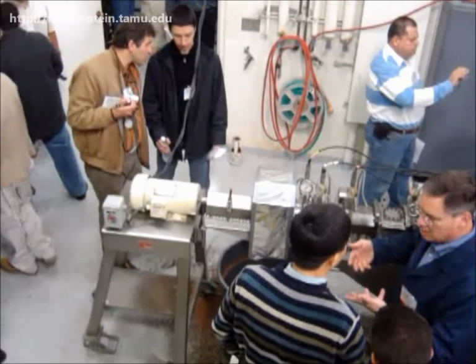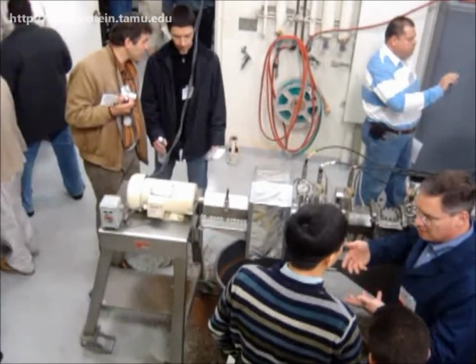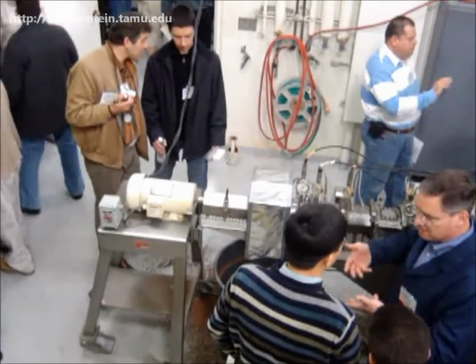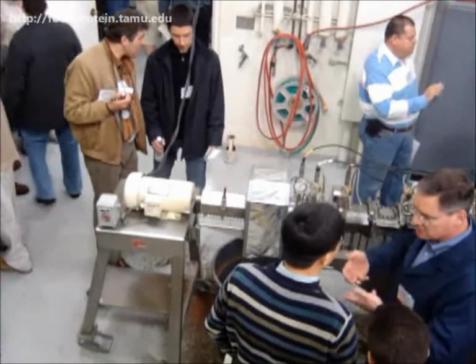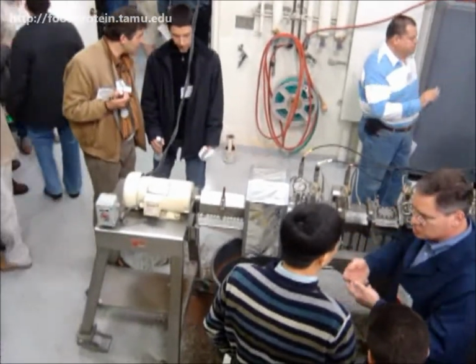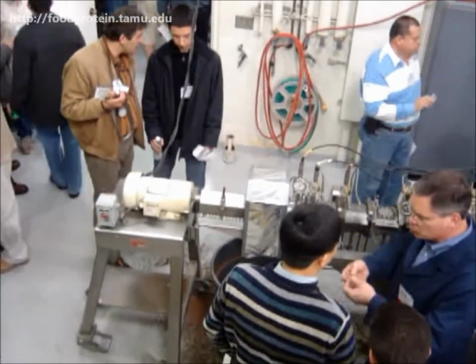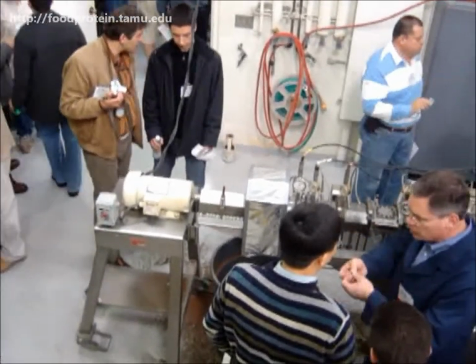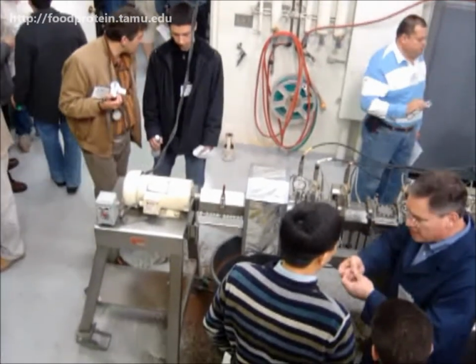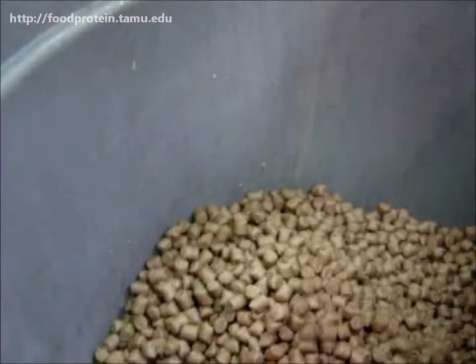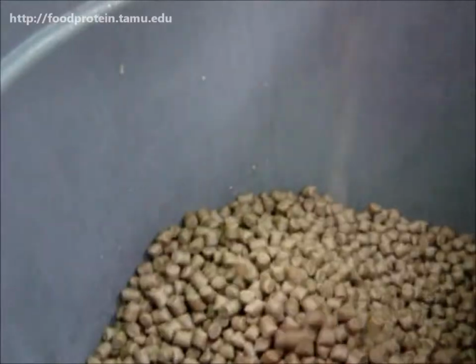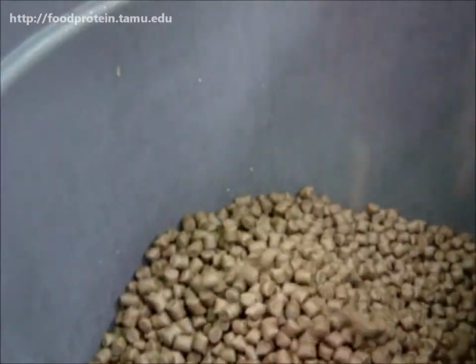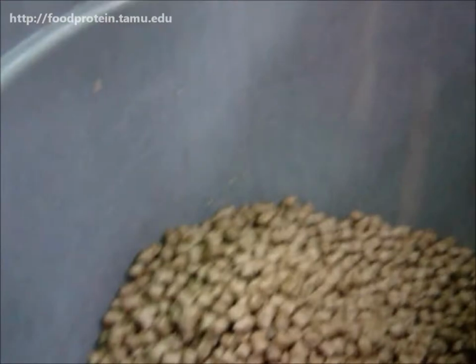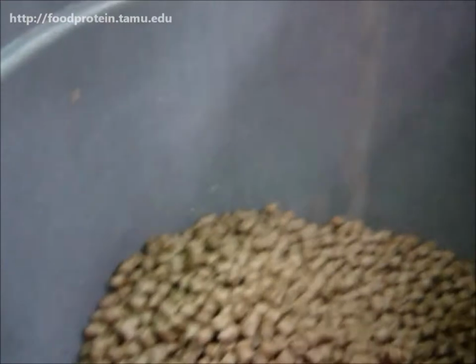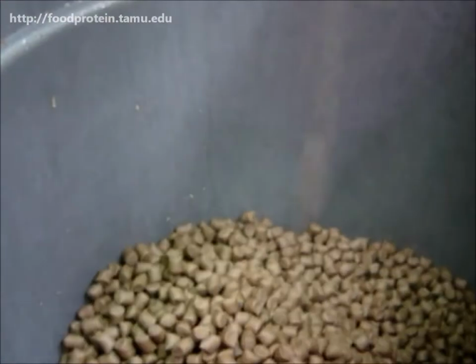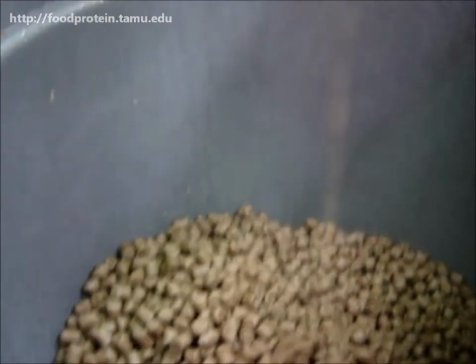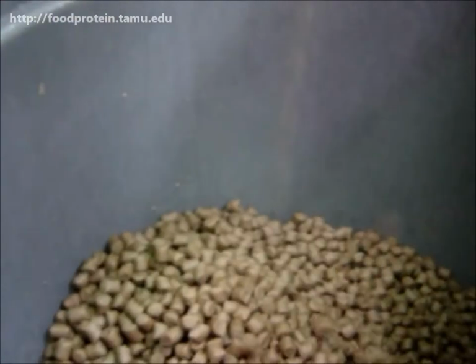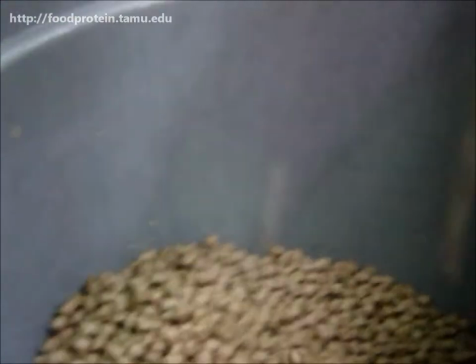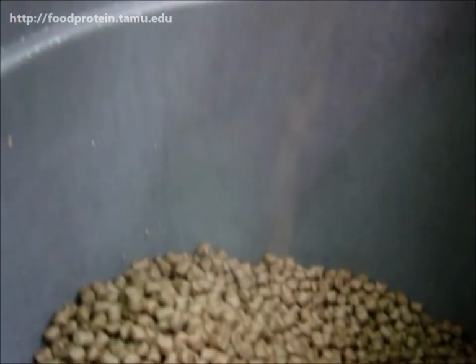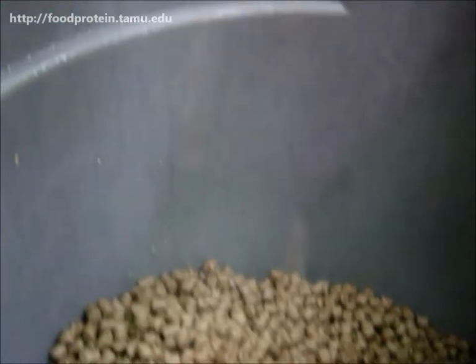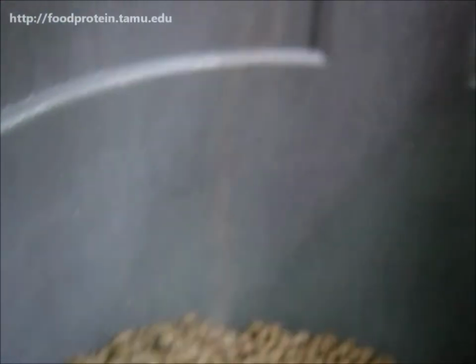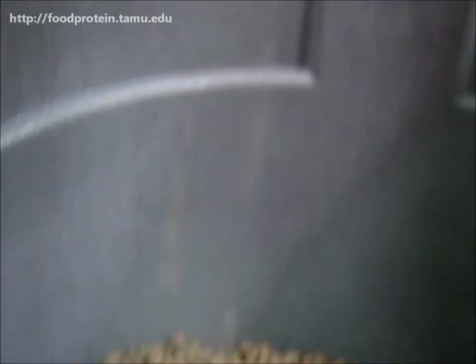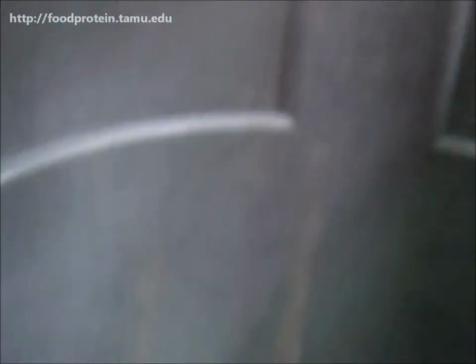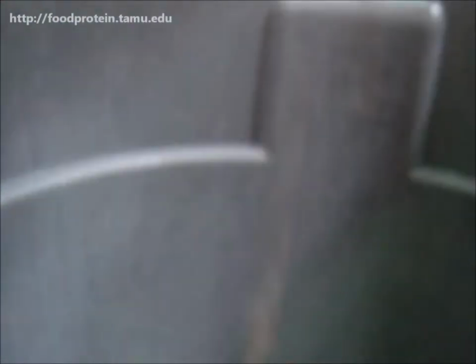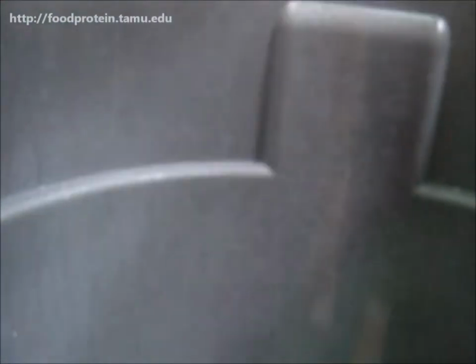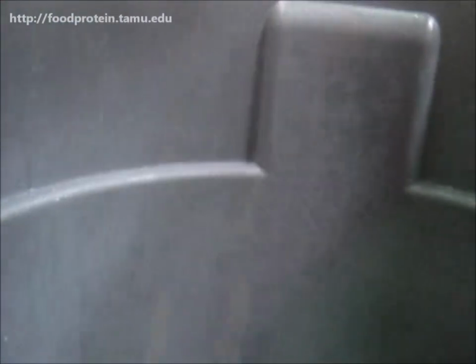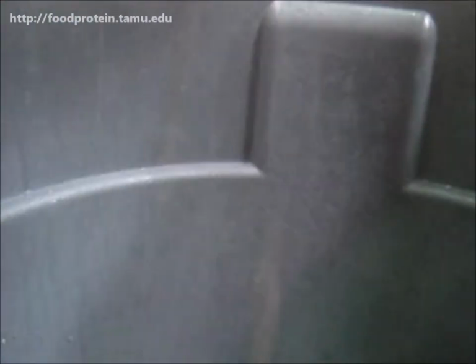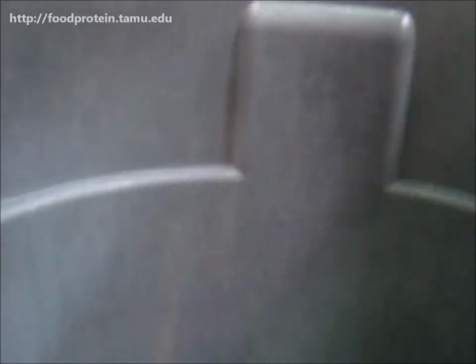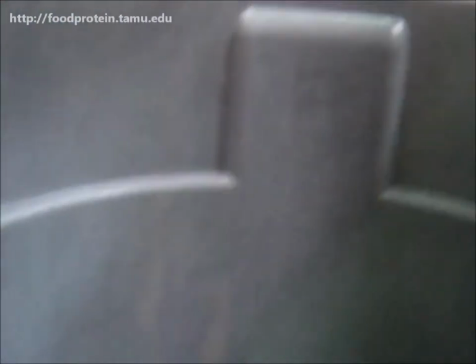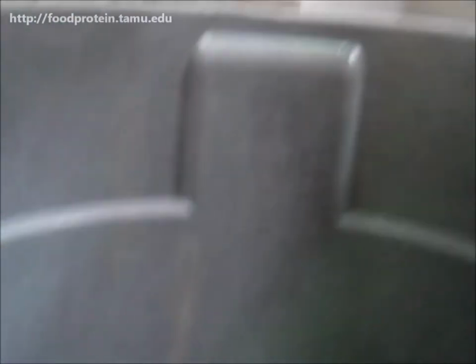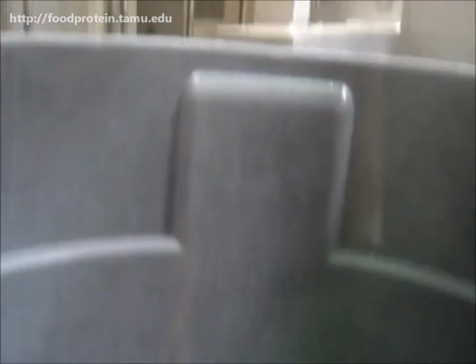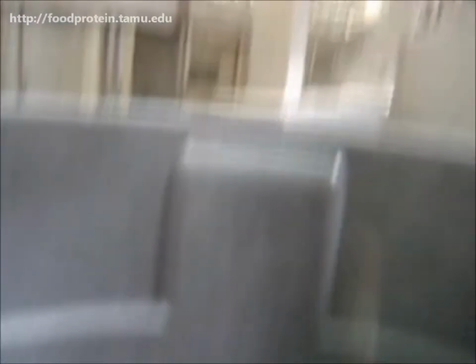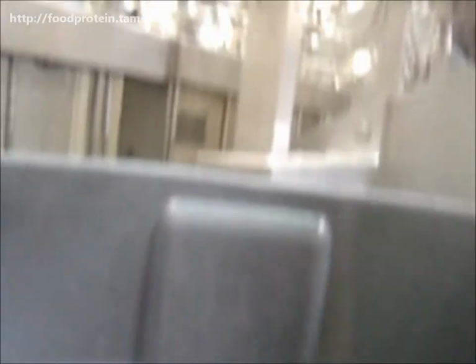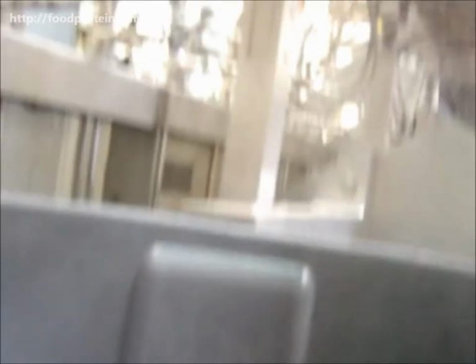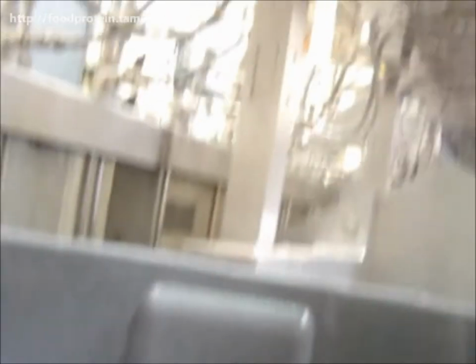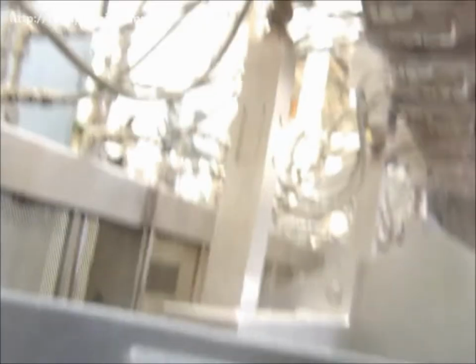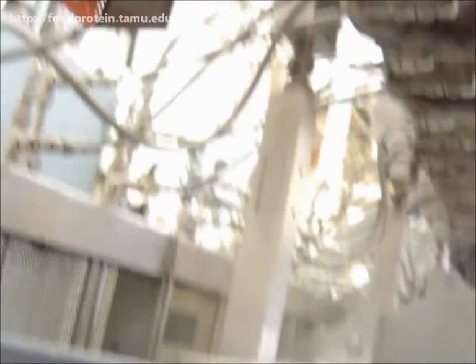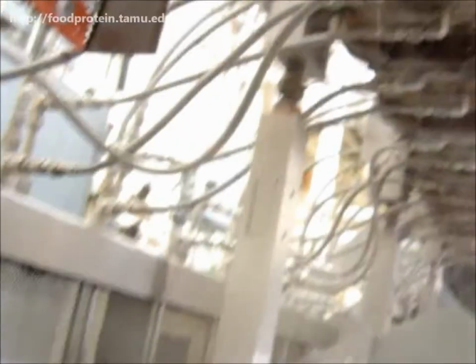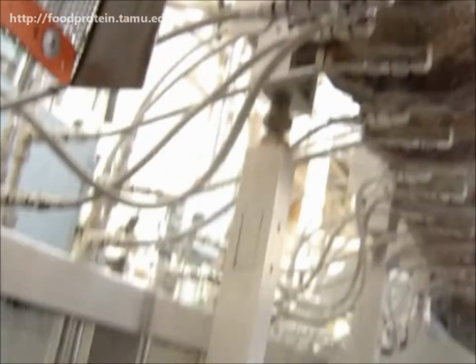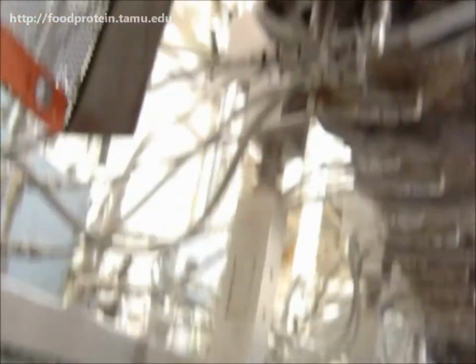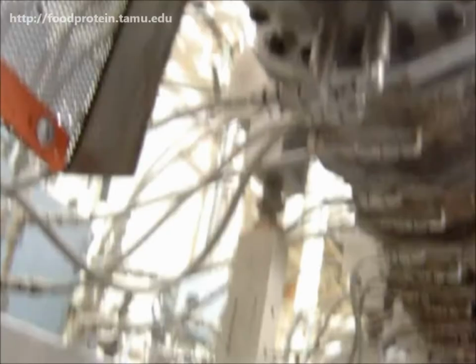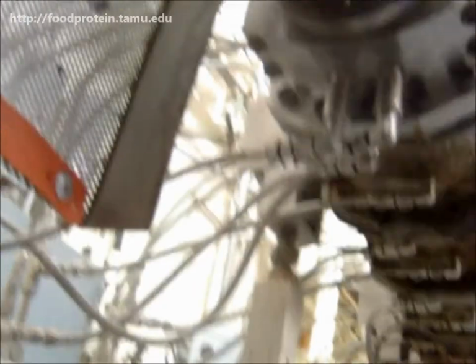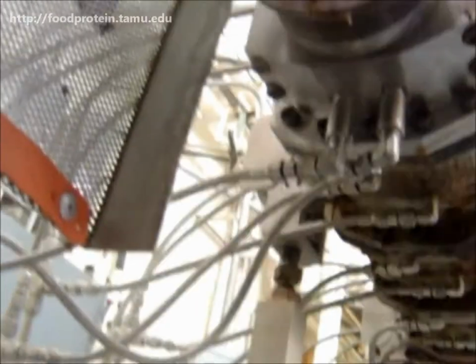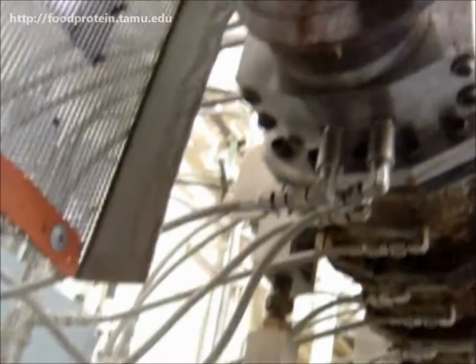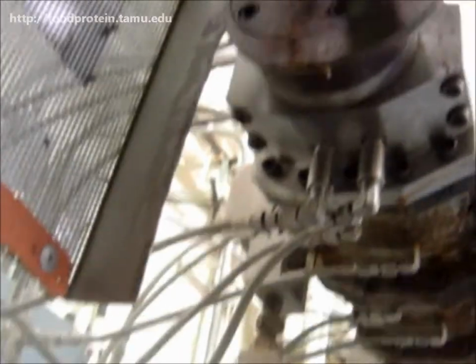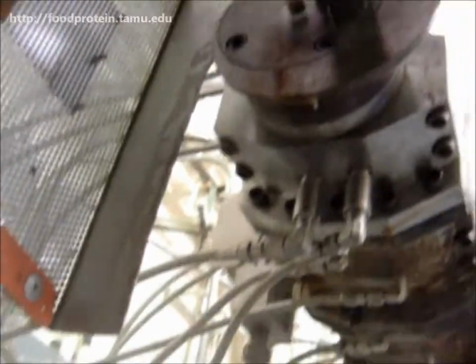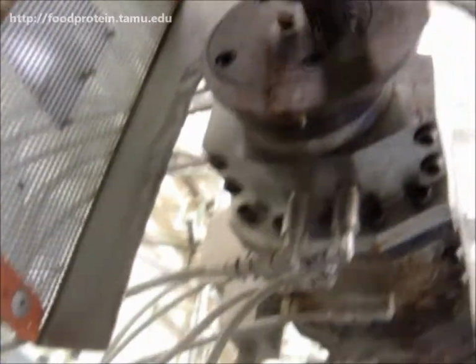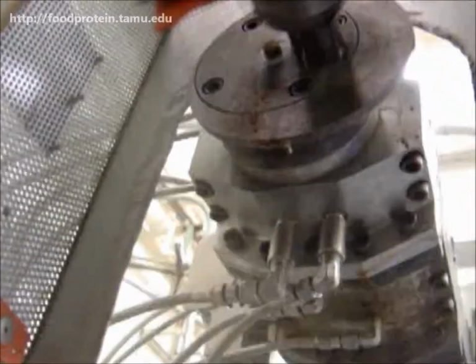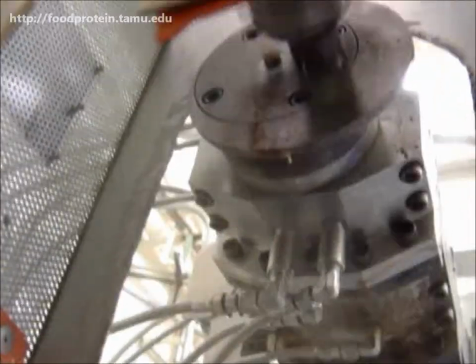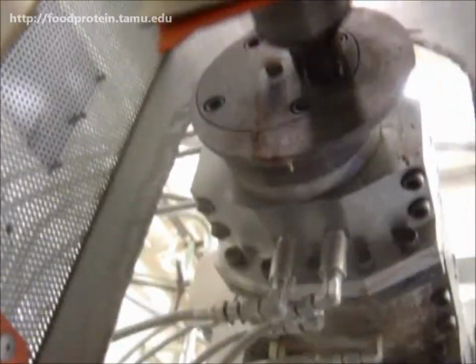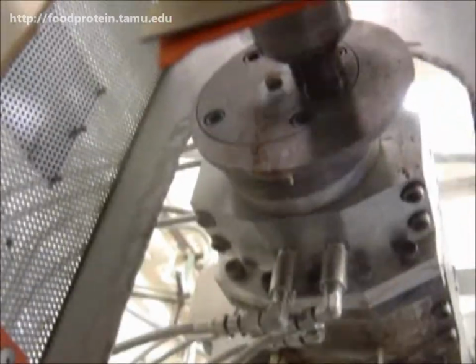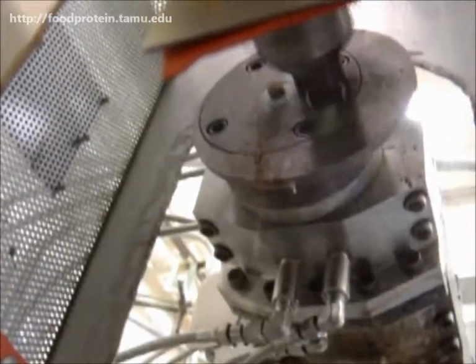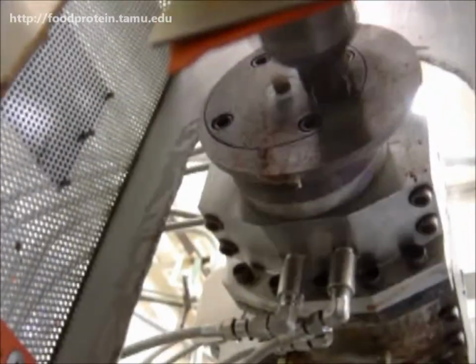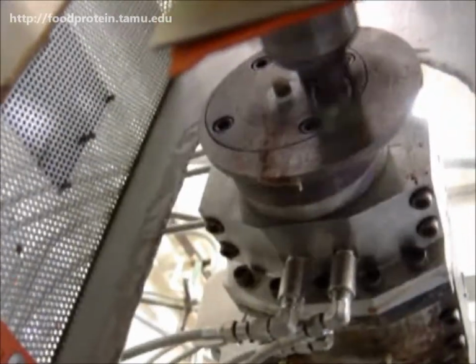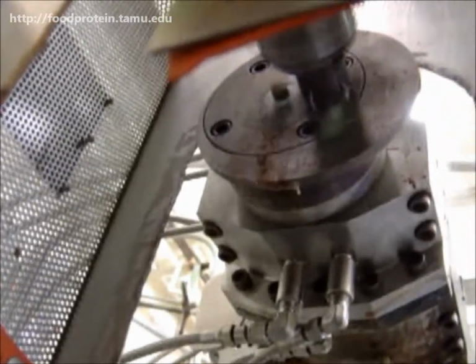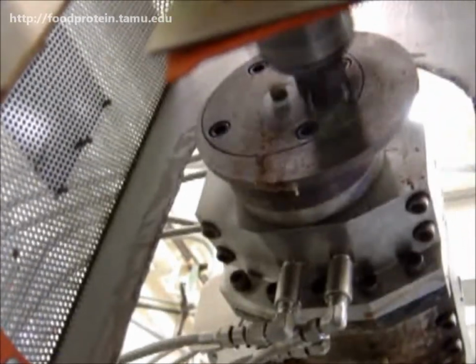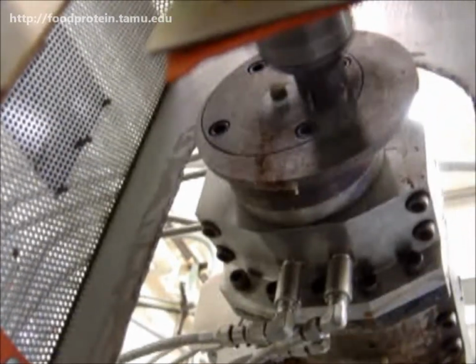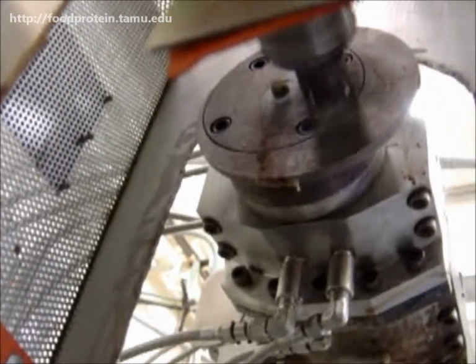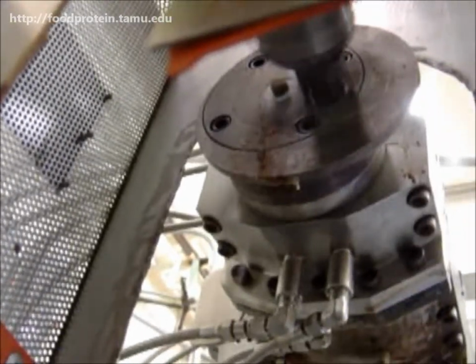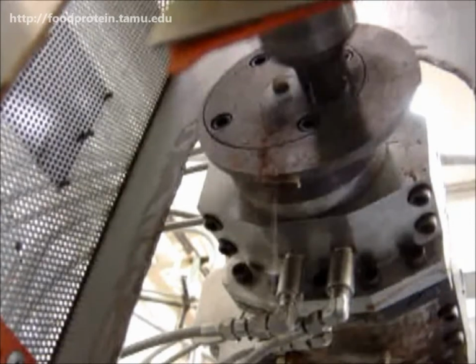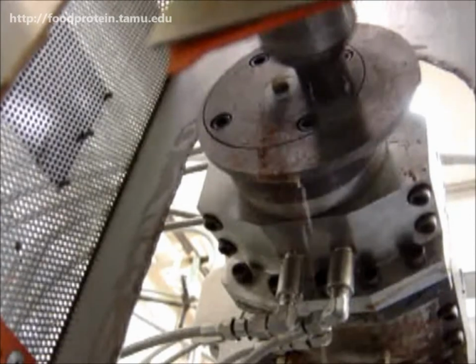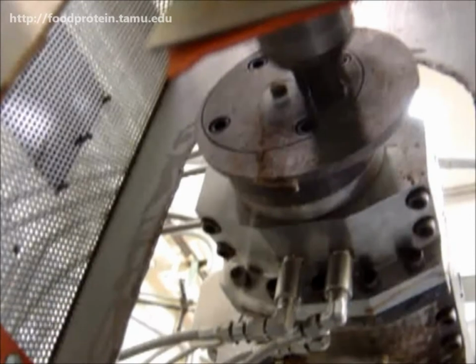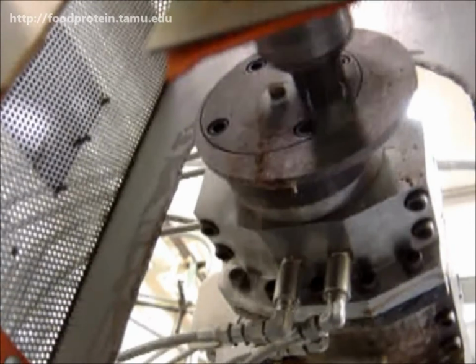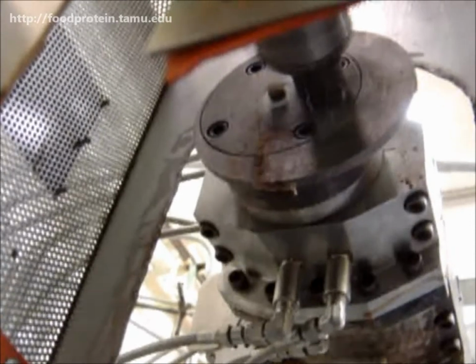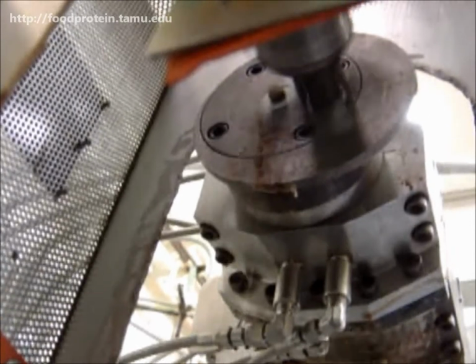Here you can see high fat yellow tail feed being cut at the outlet of a twin screw extruder.